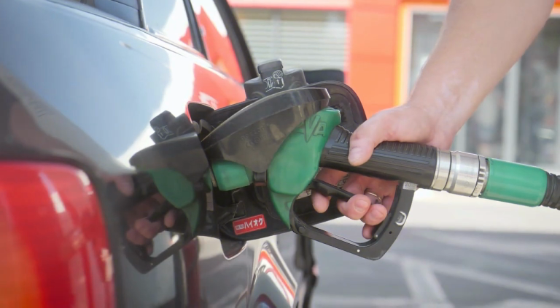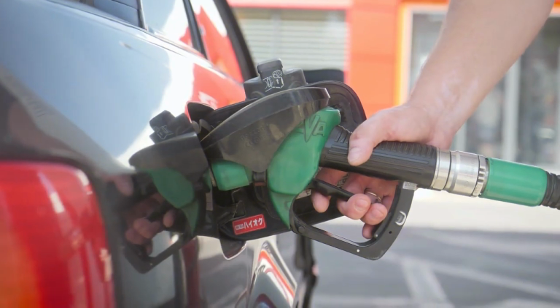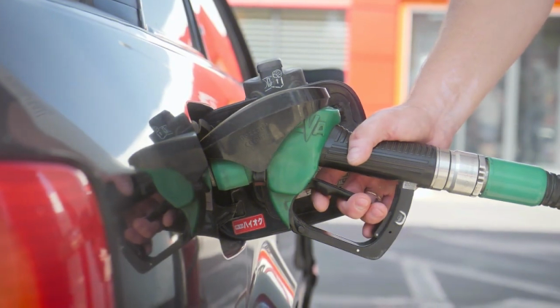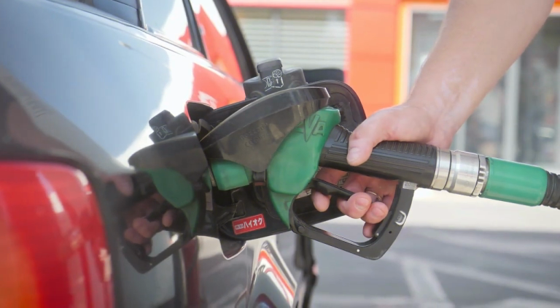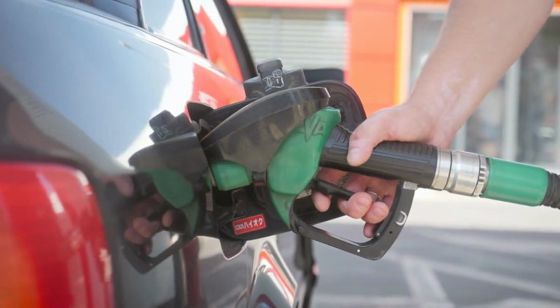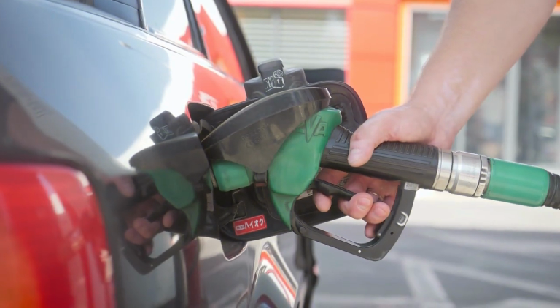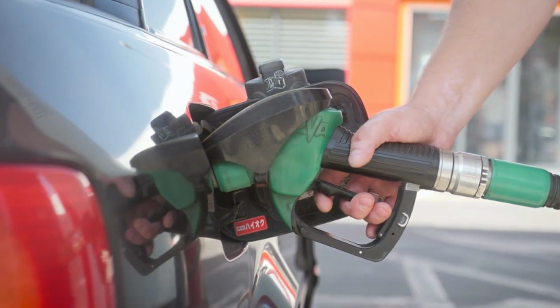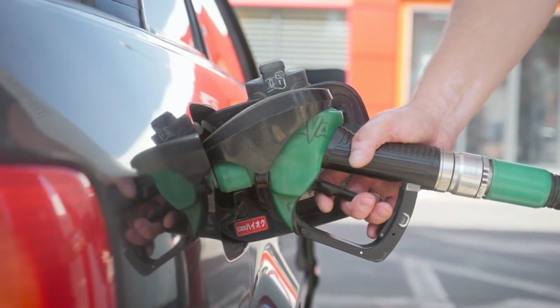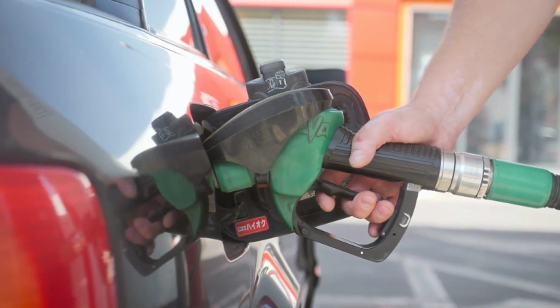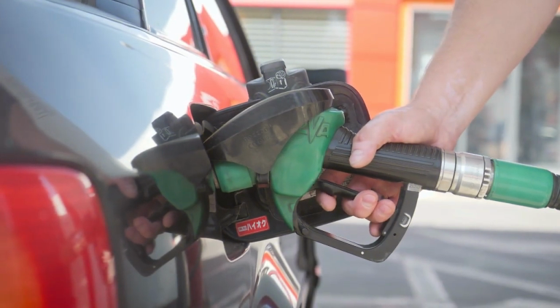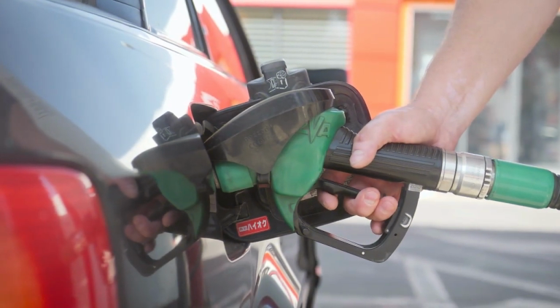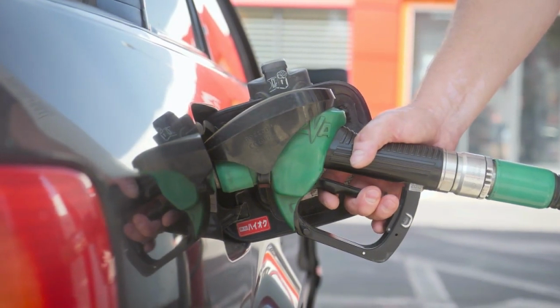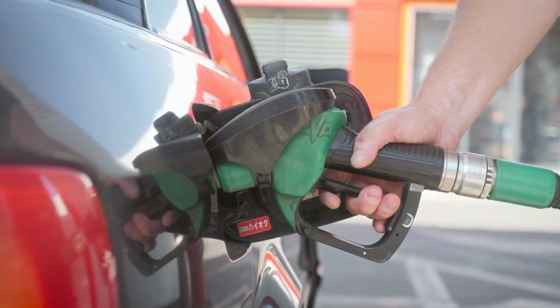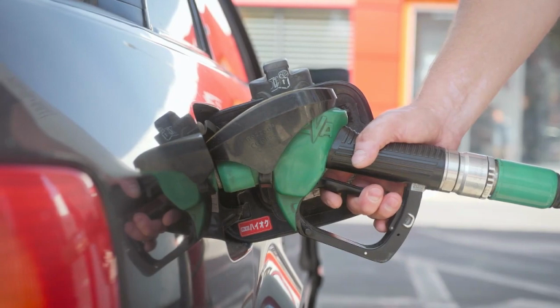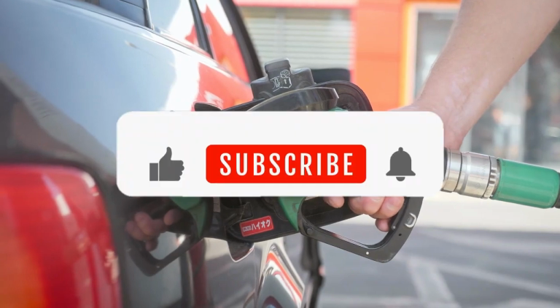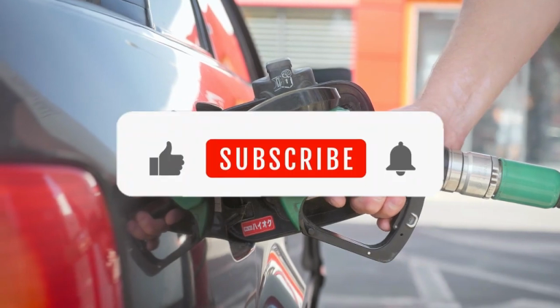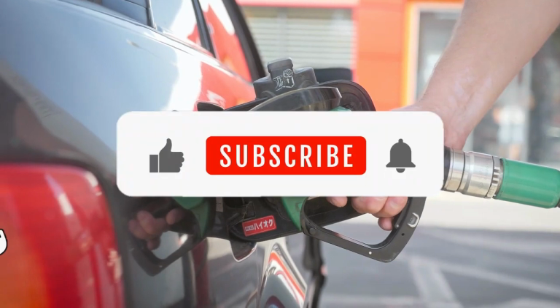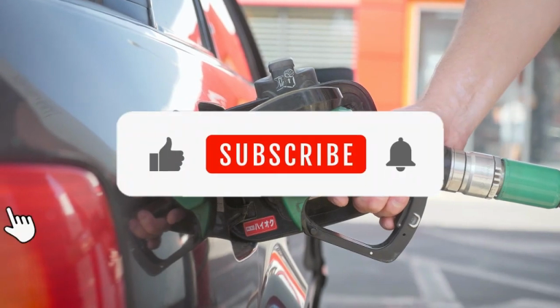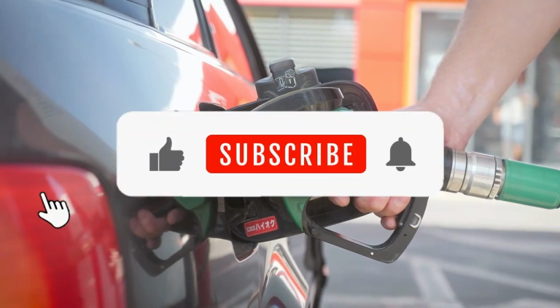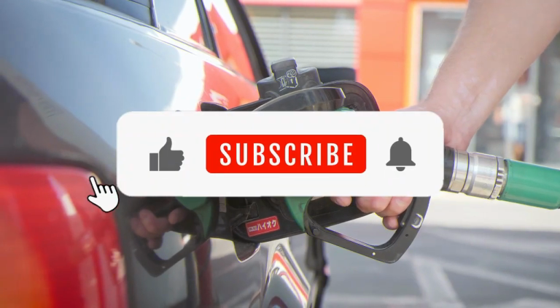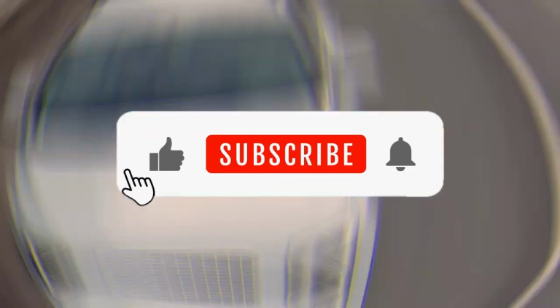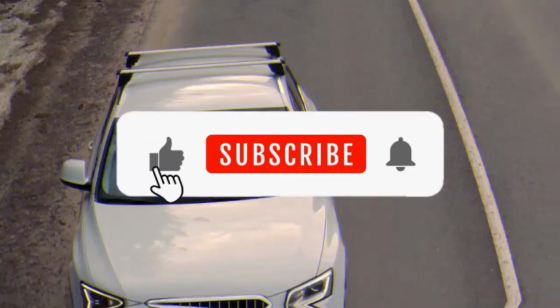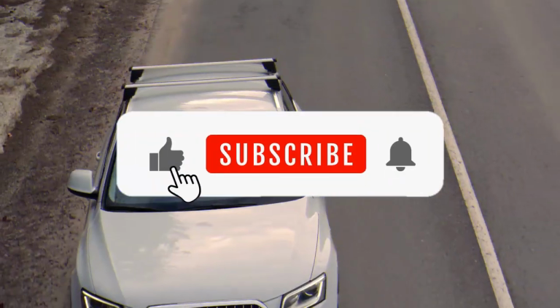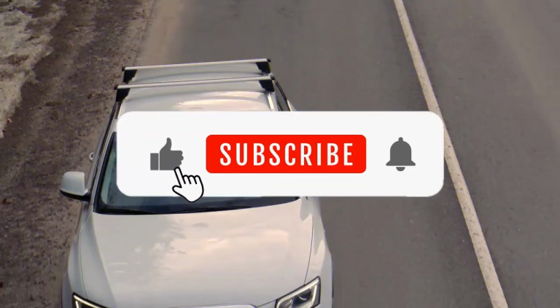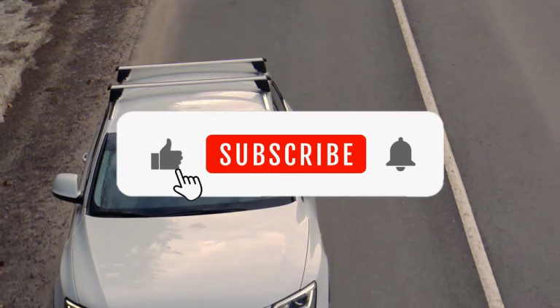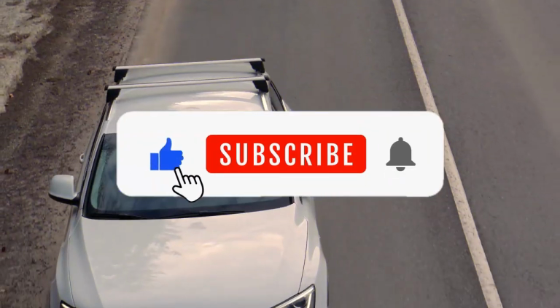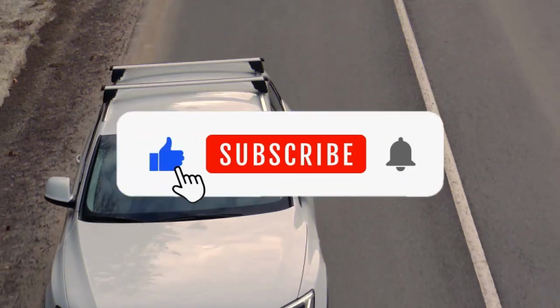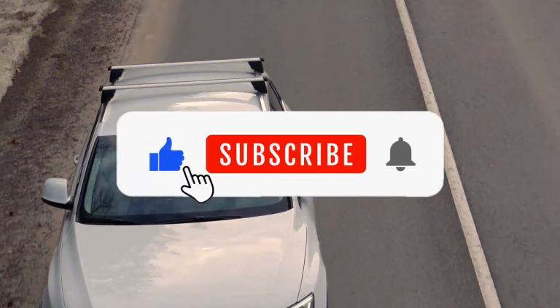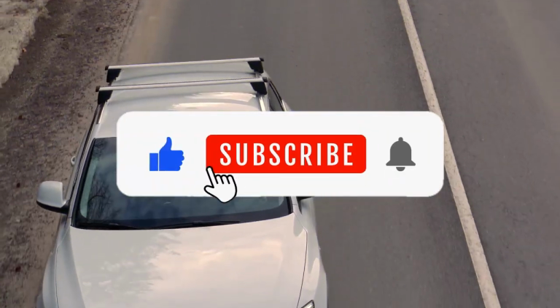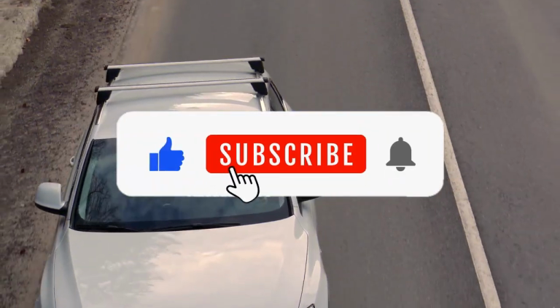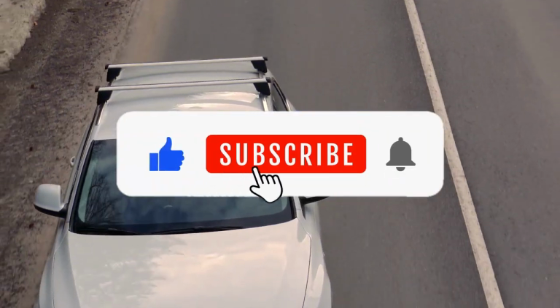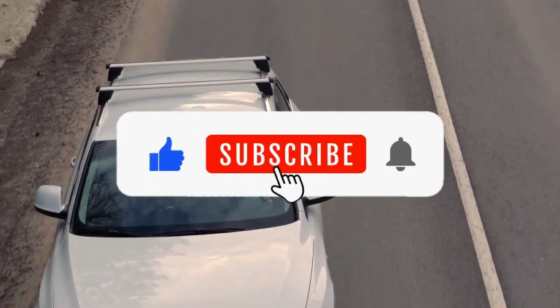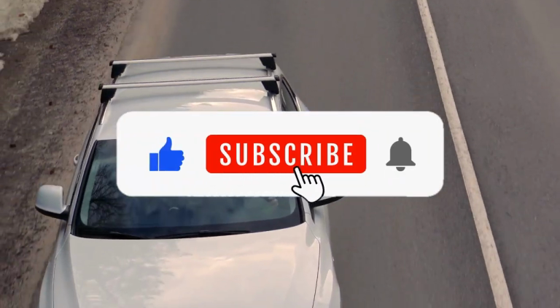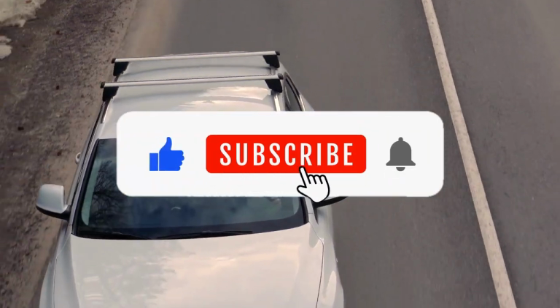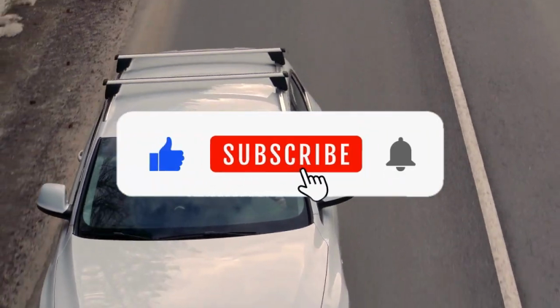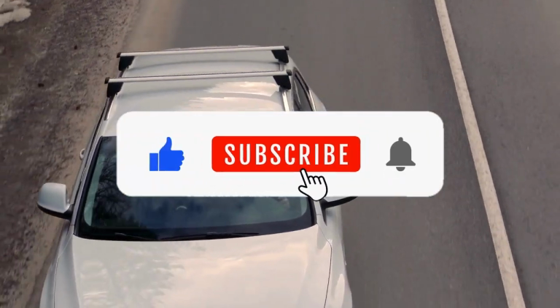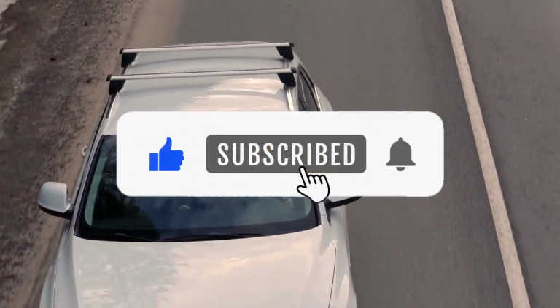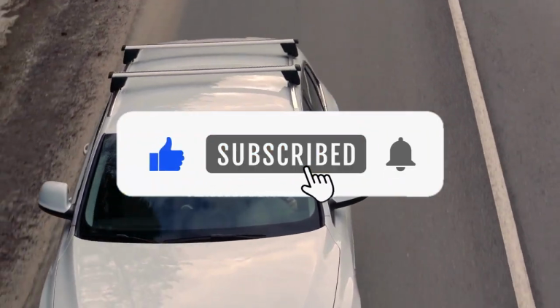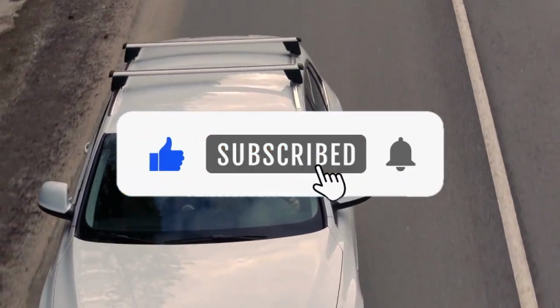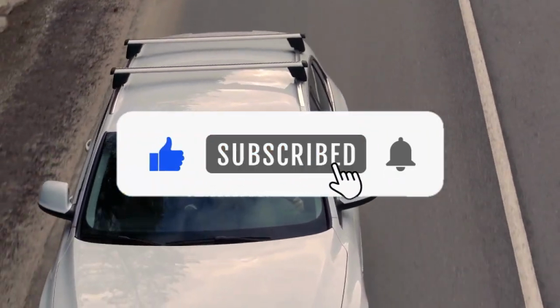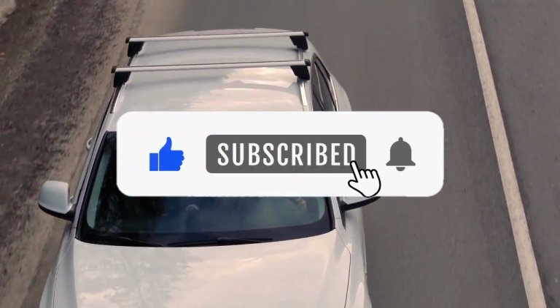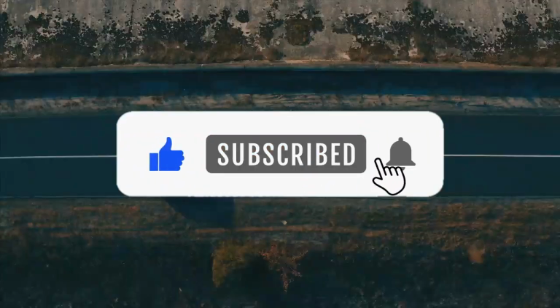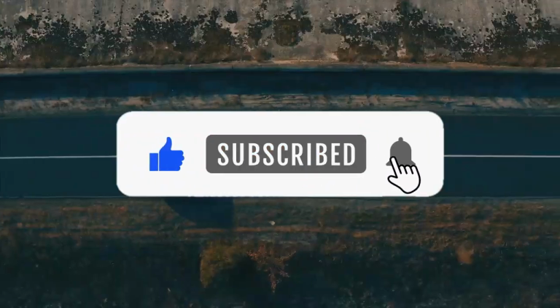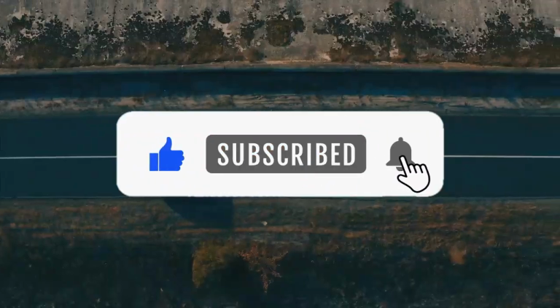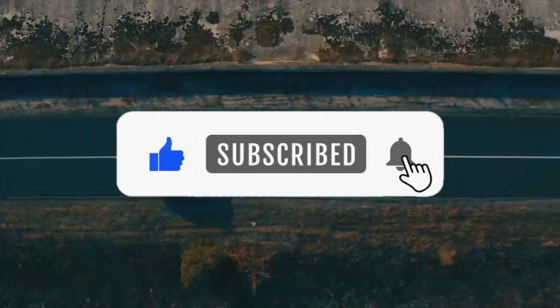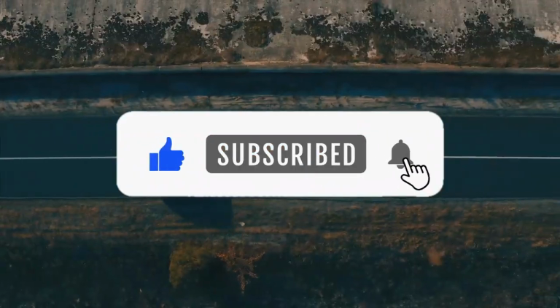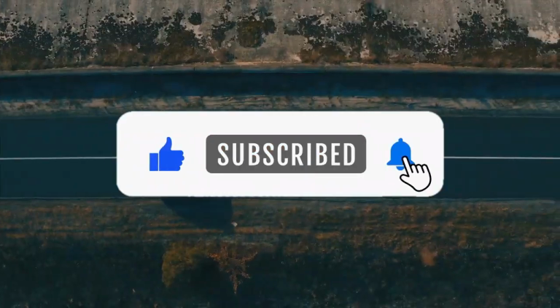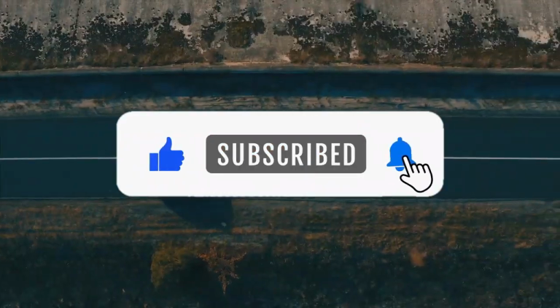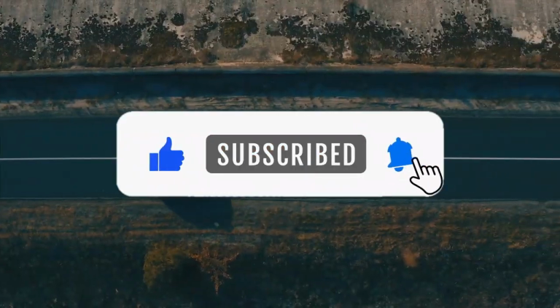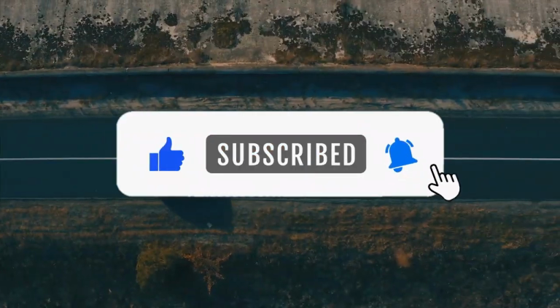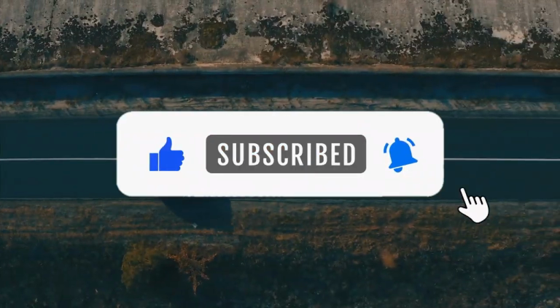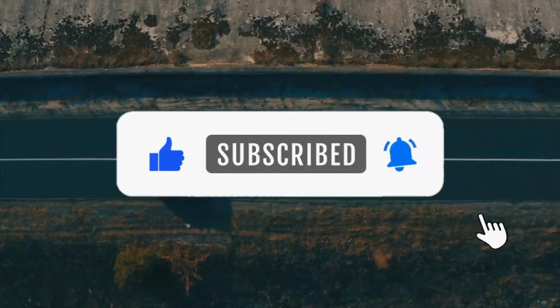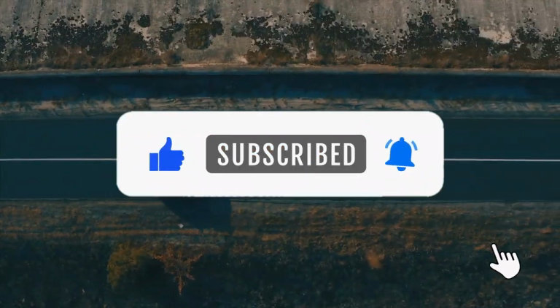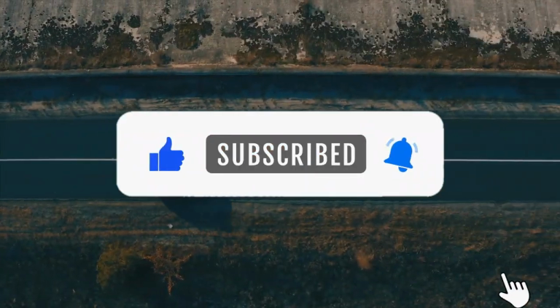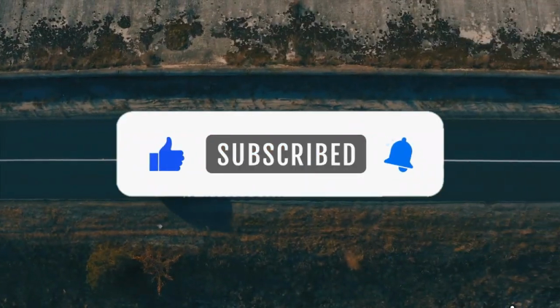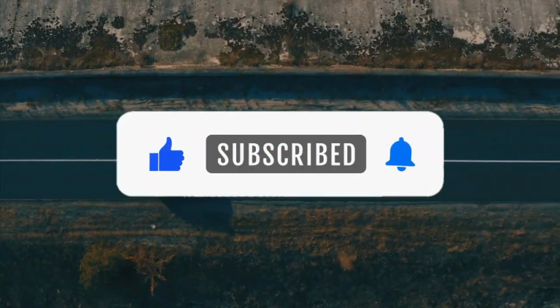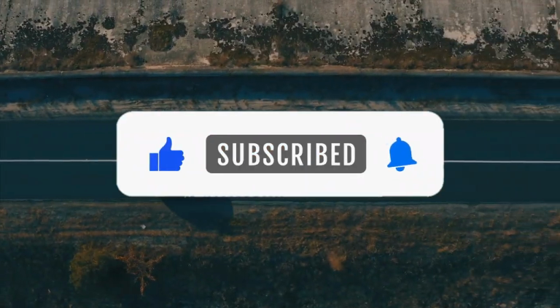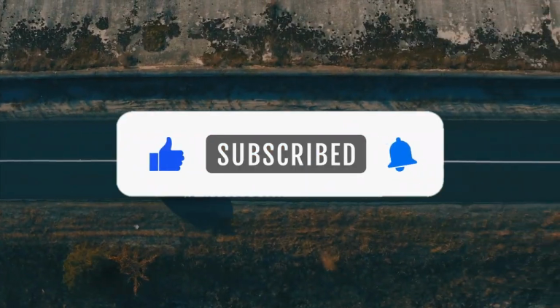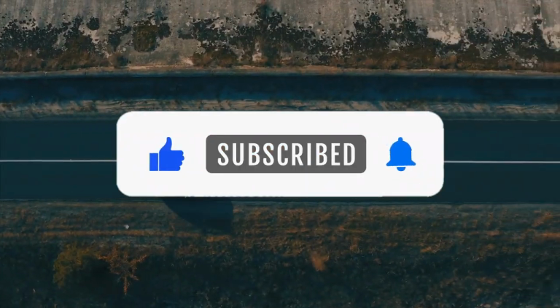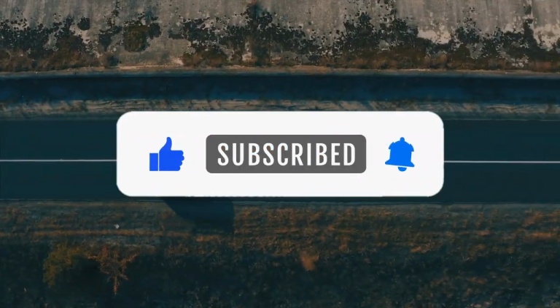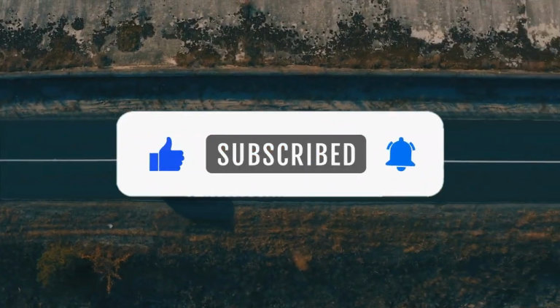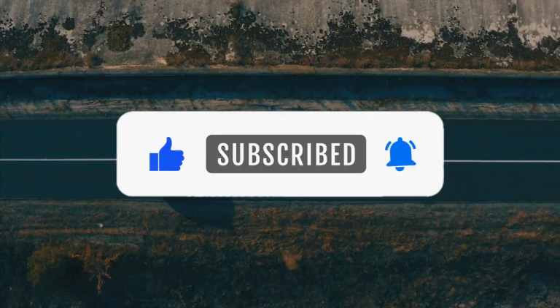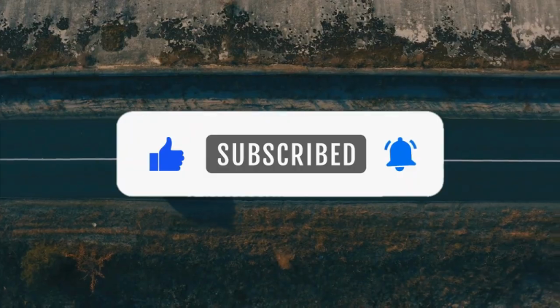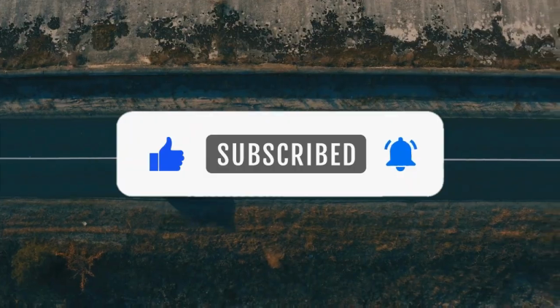Before starting the video, please like this video, subscribe, and turn on notifications to our channel for future updates.